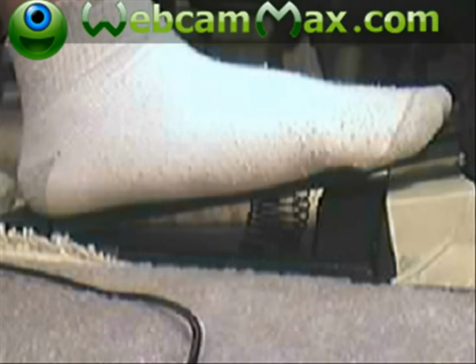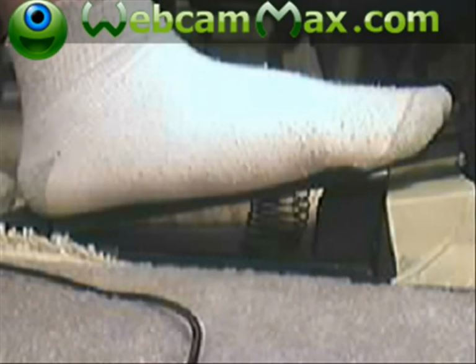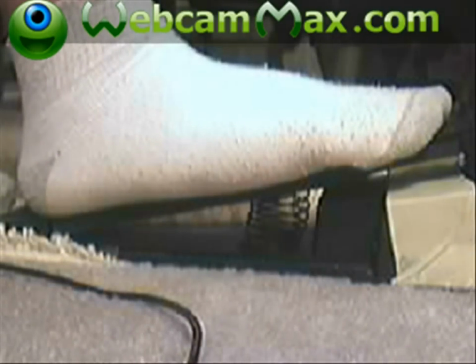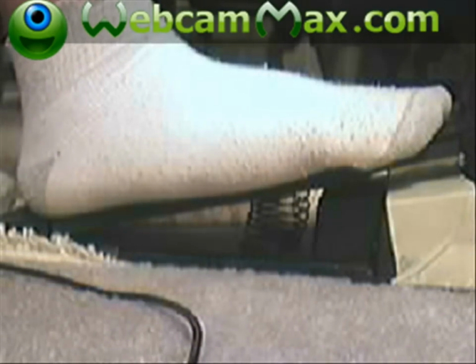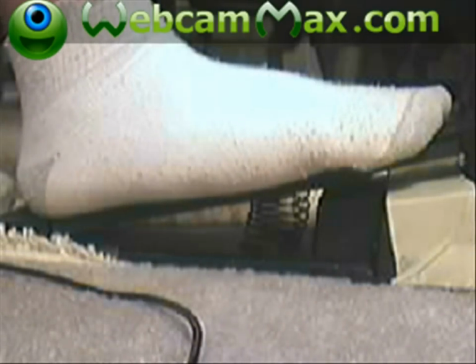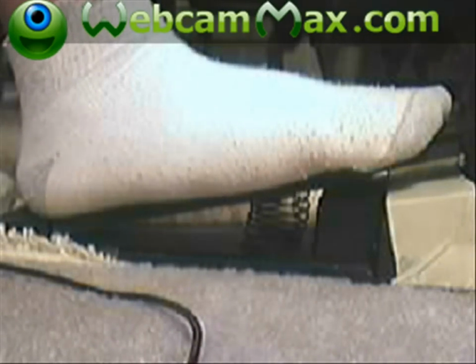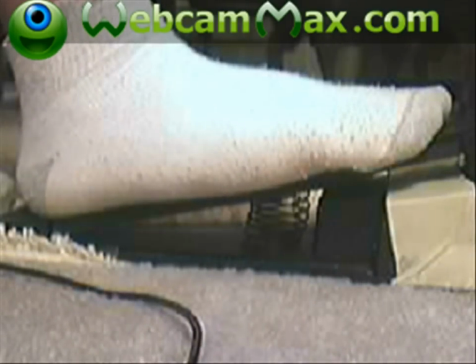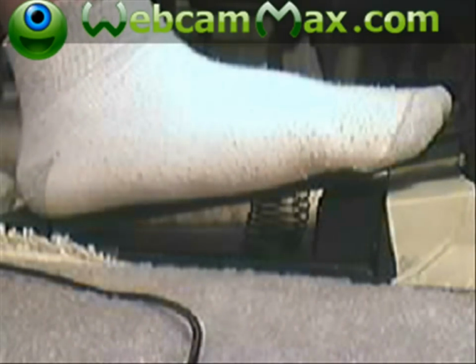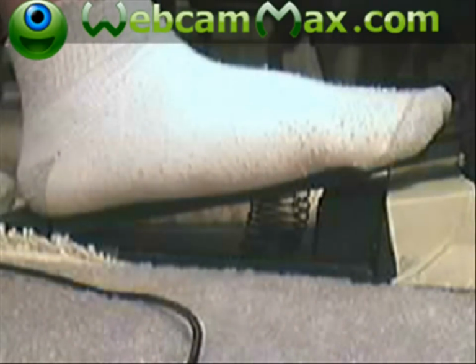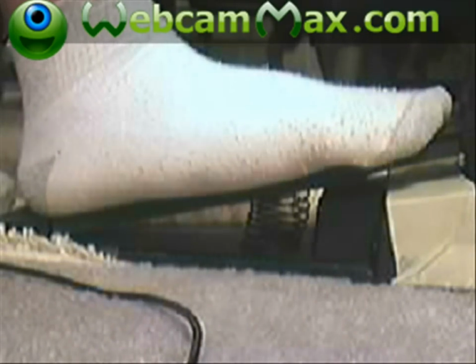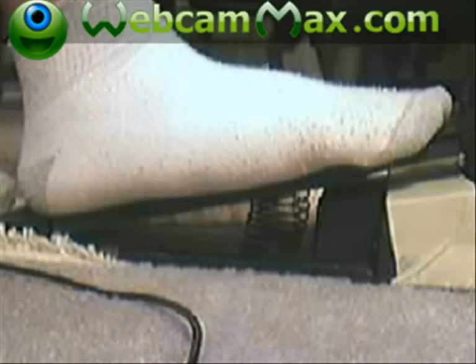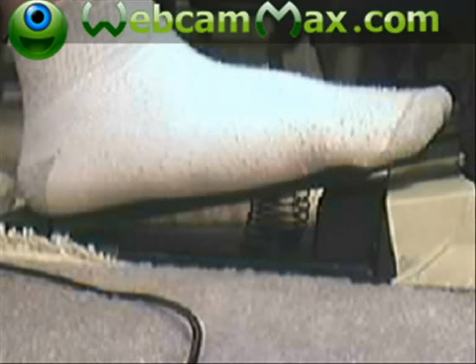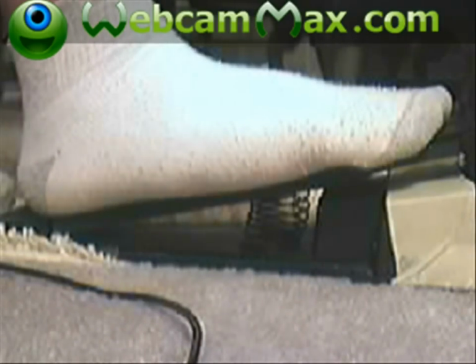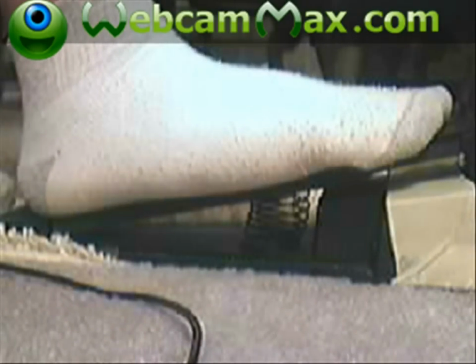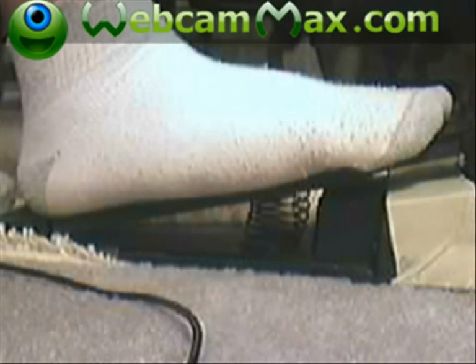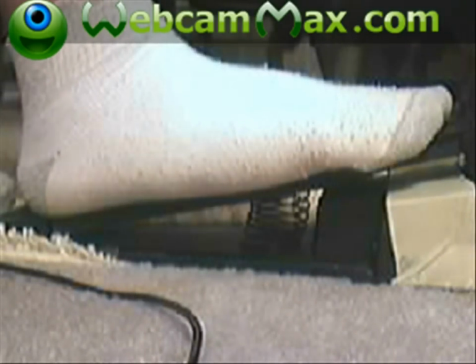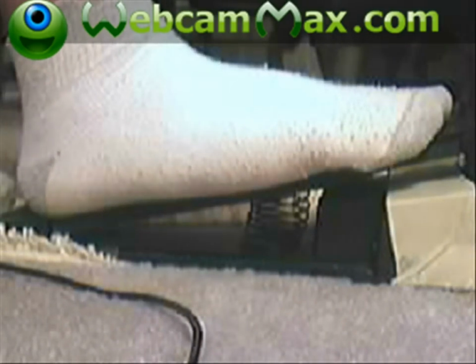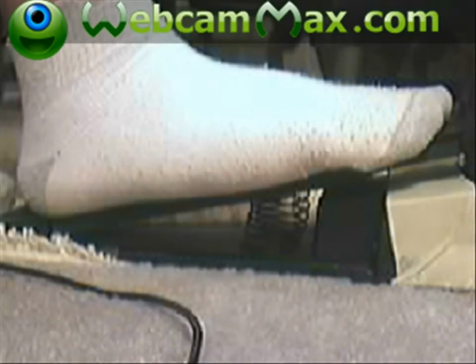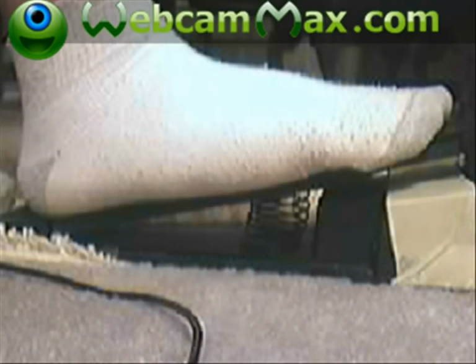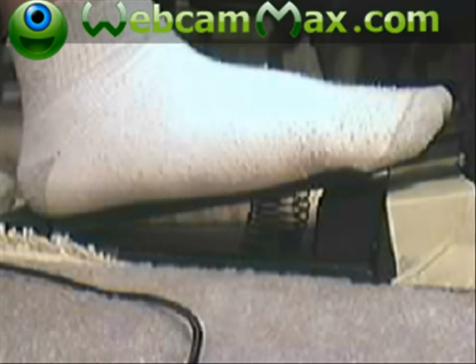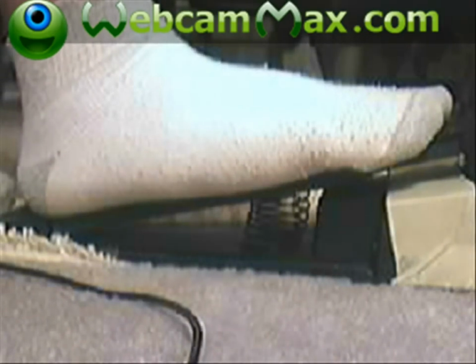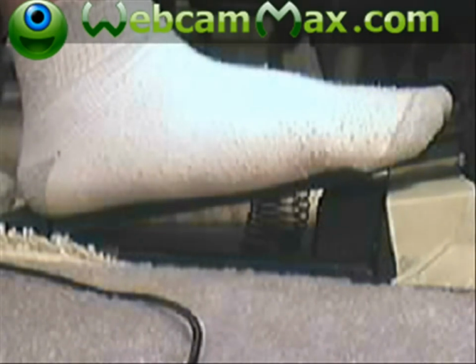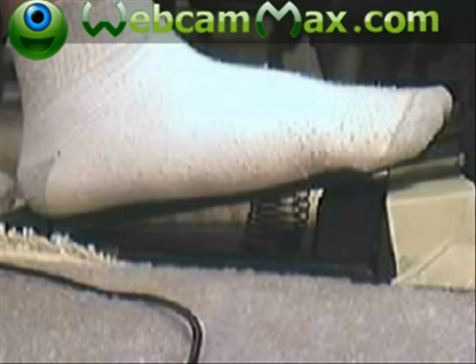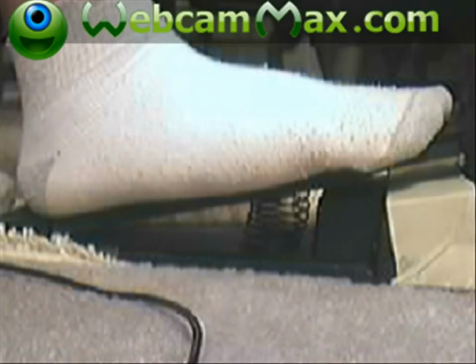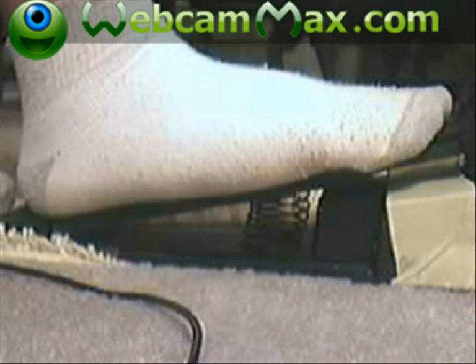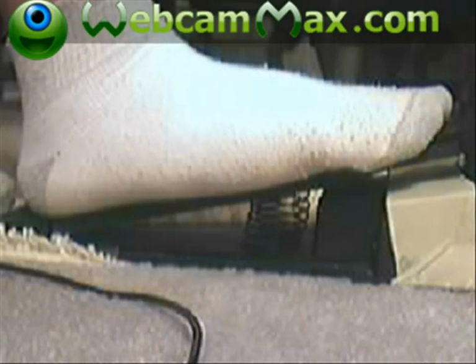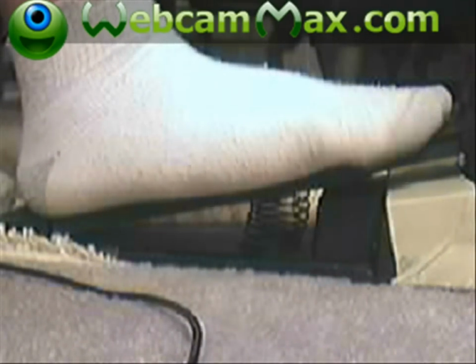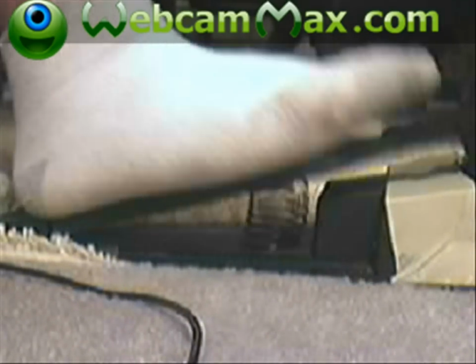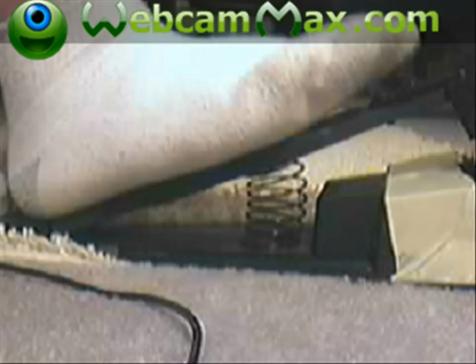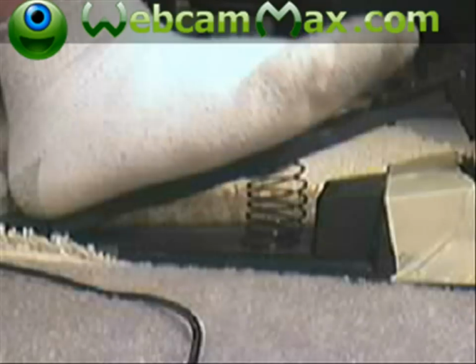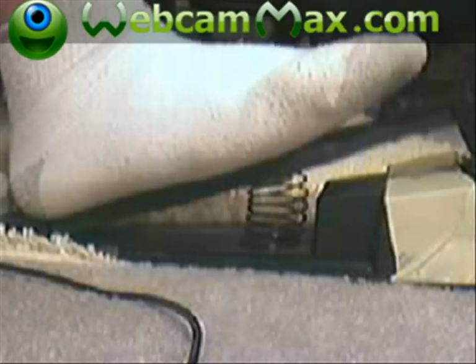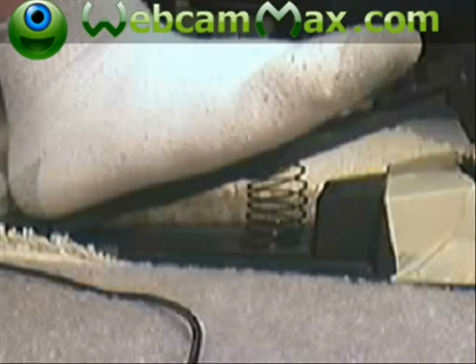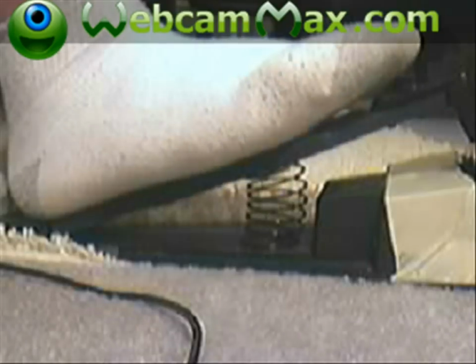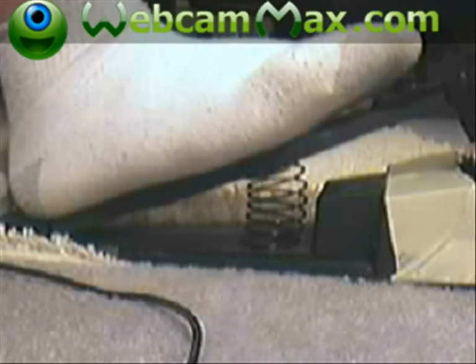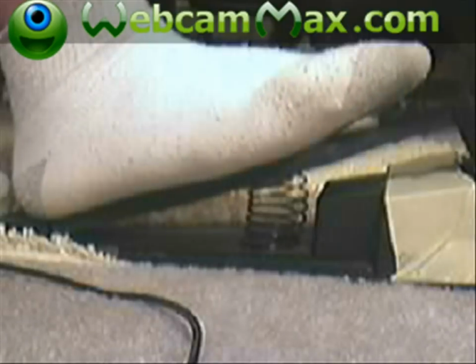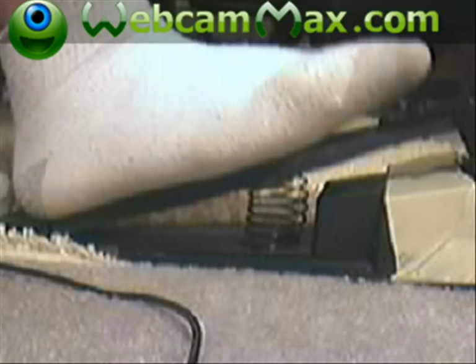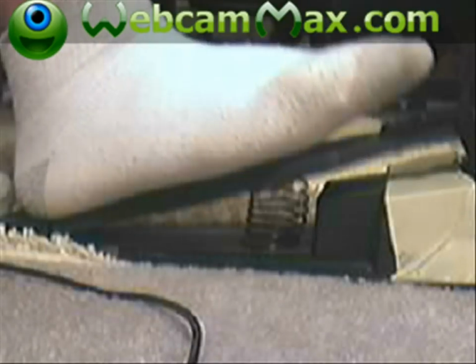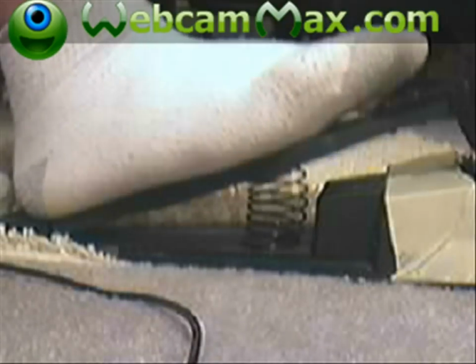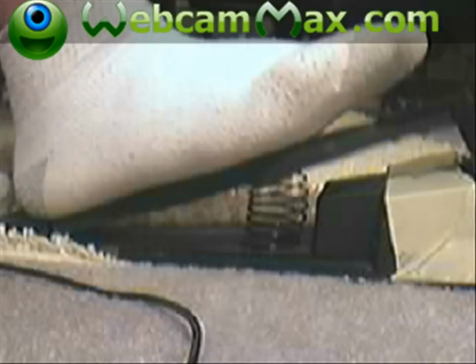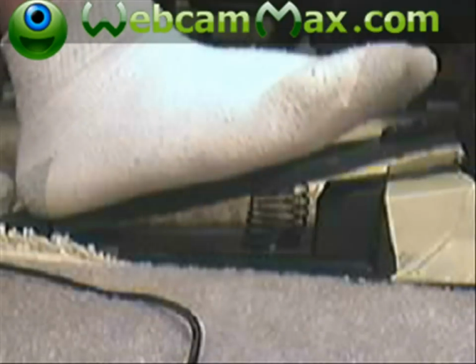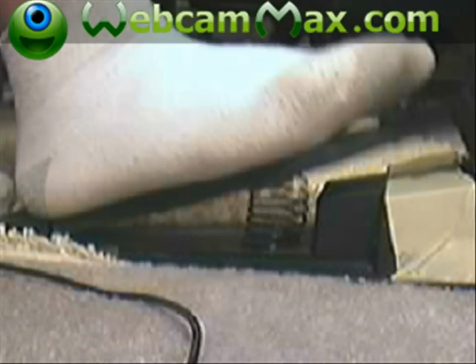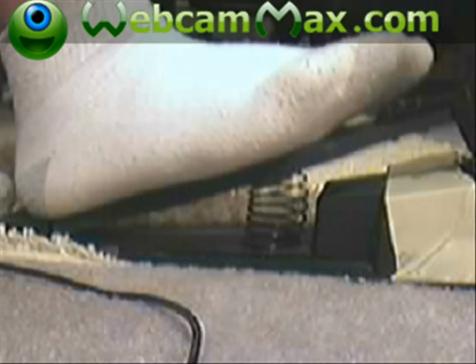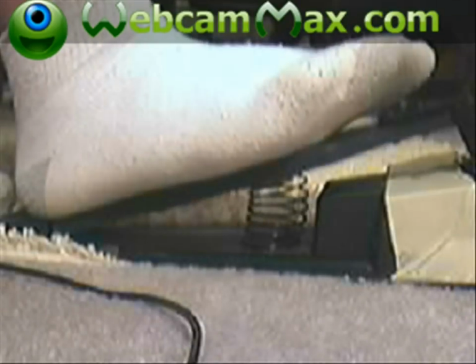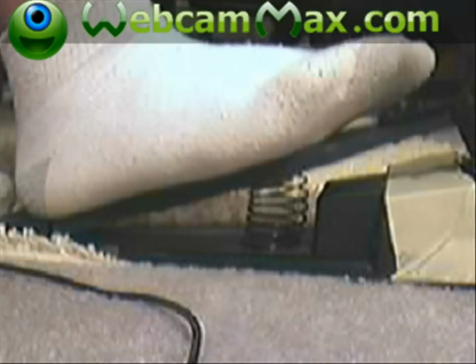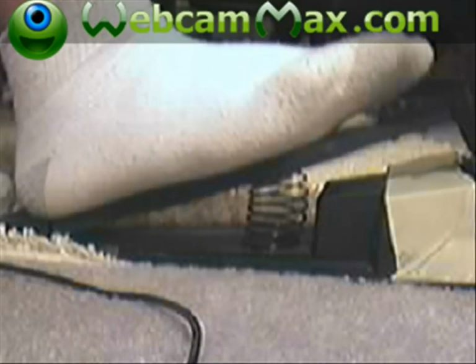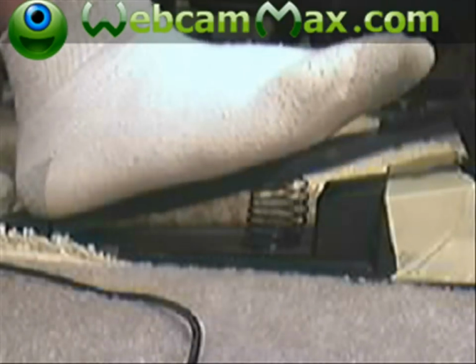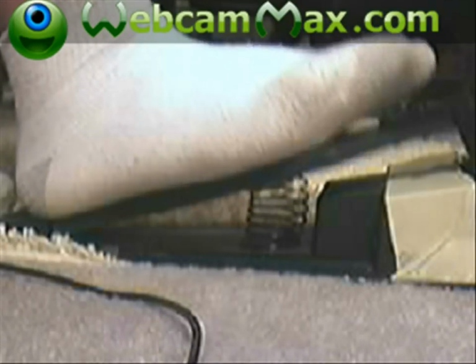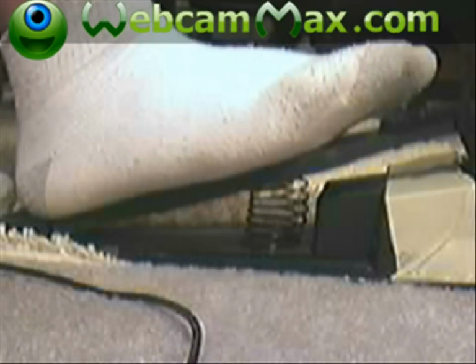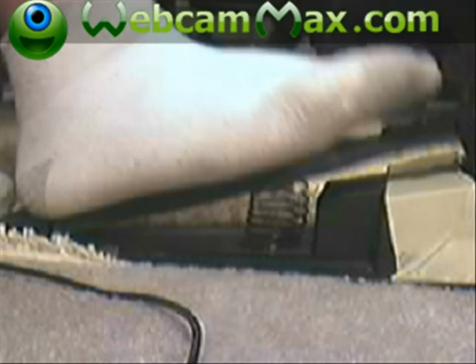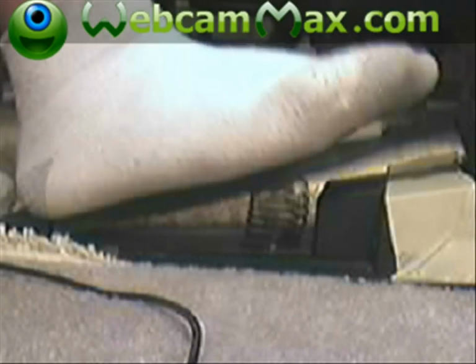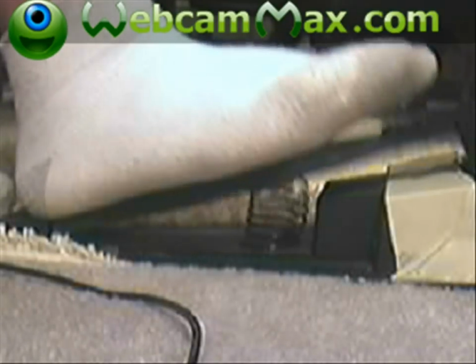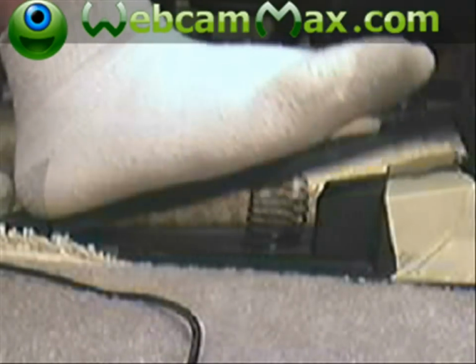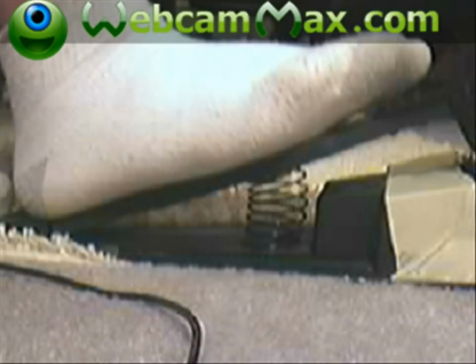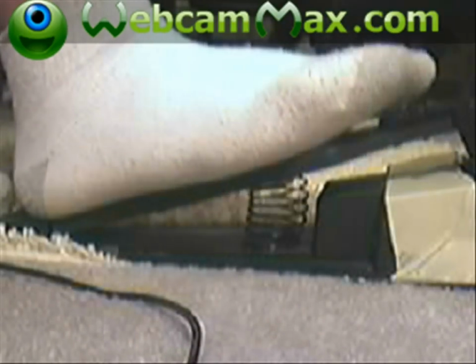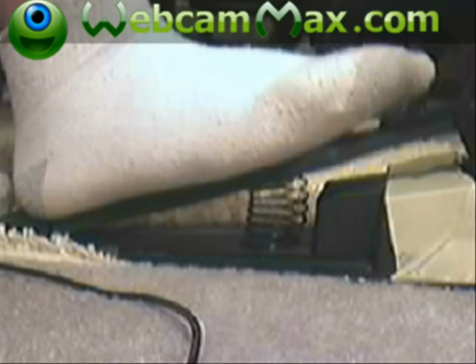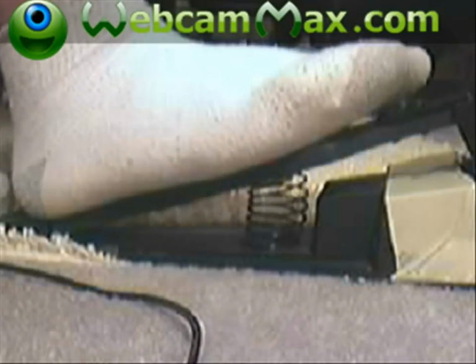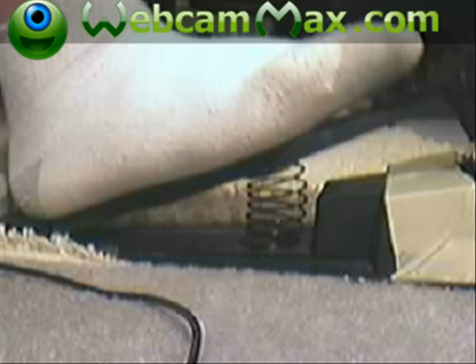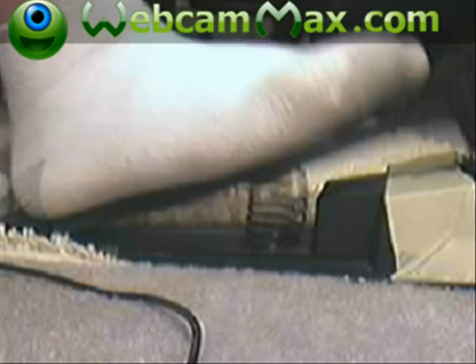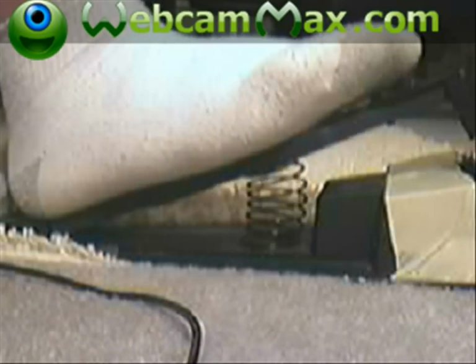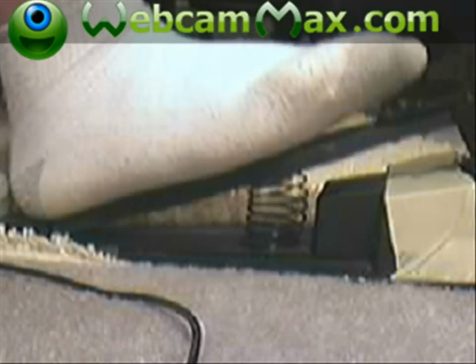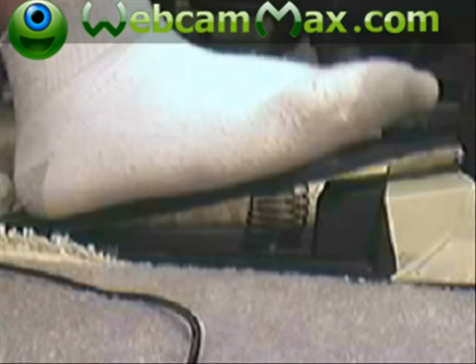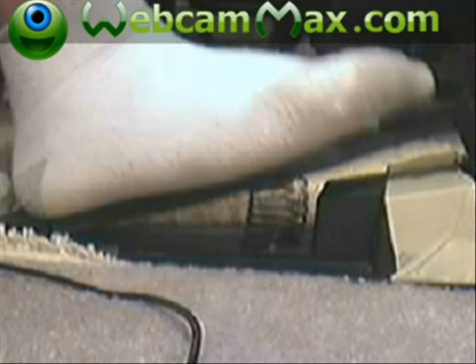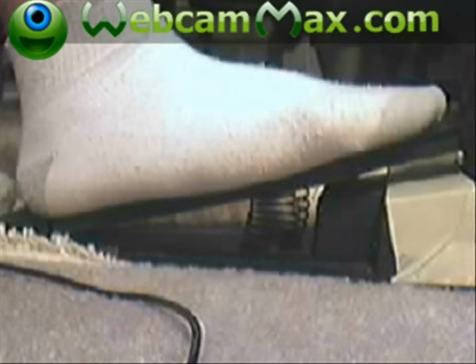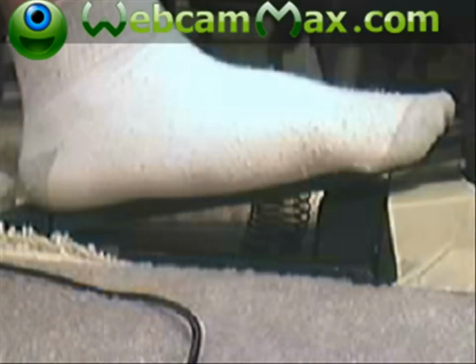Hello, this is Mark Productions. Today I'm going to show you some methods on your foot pedal.